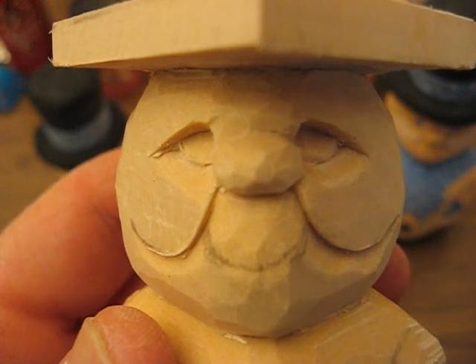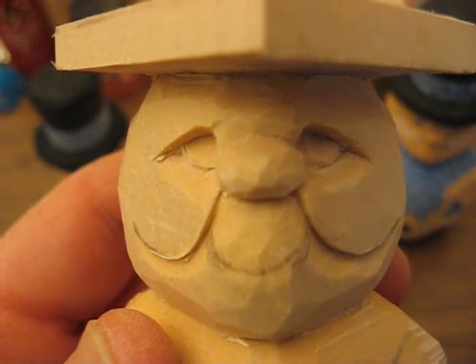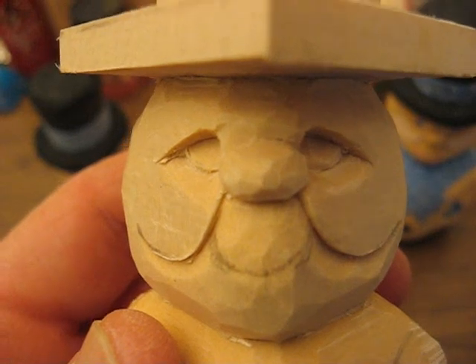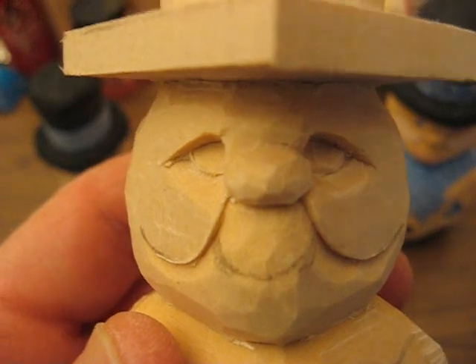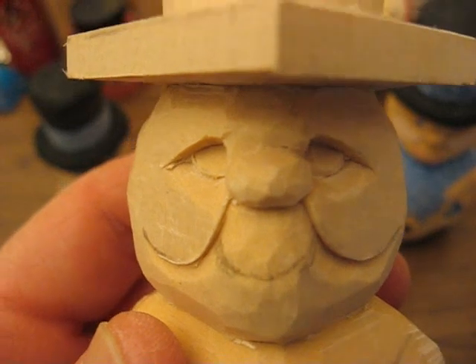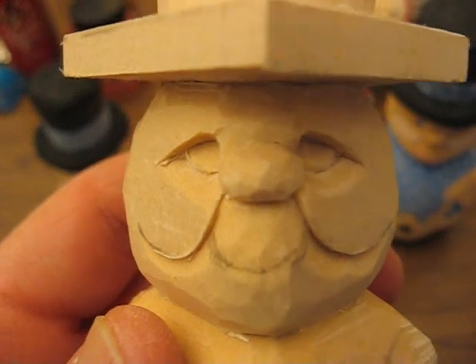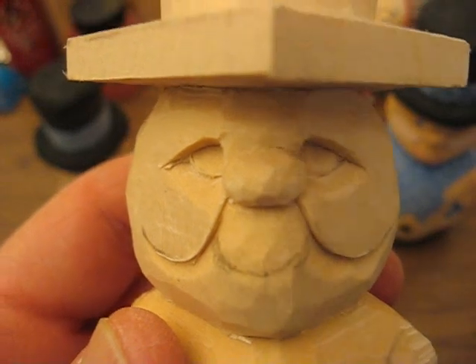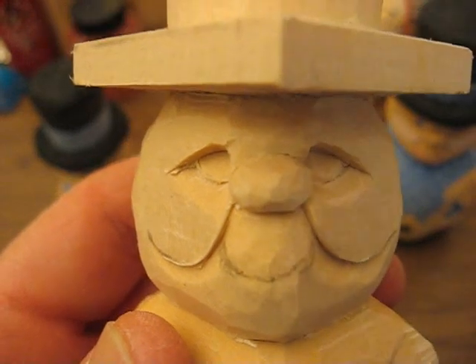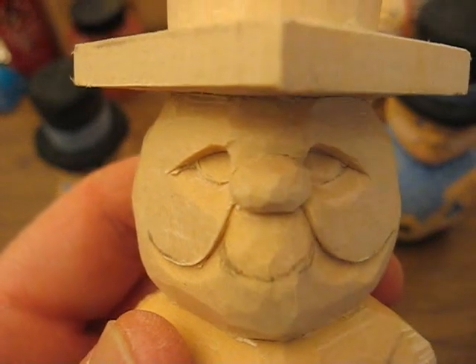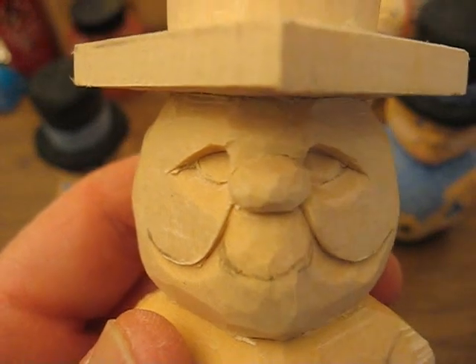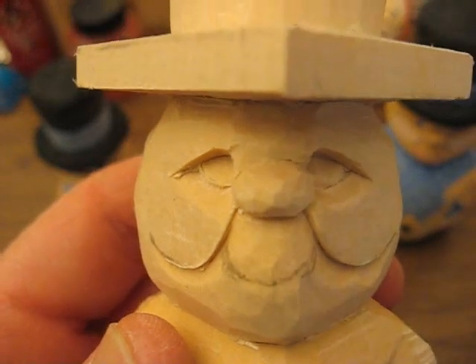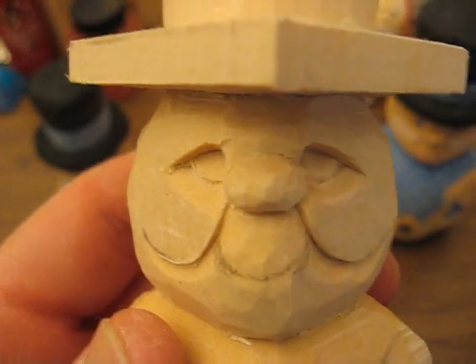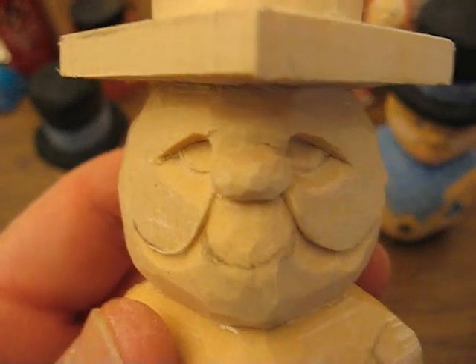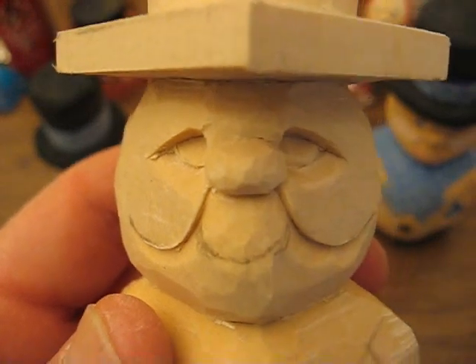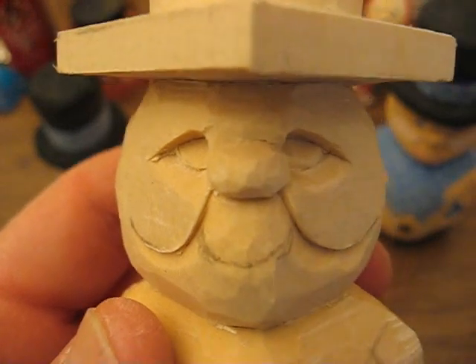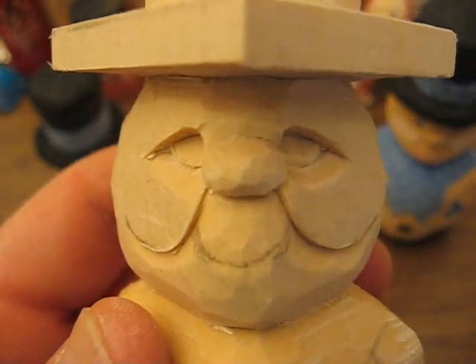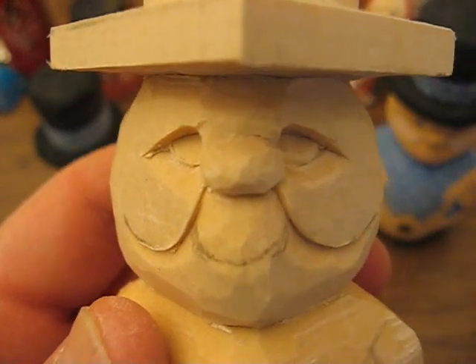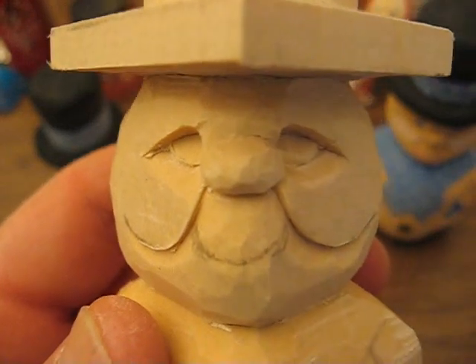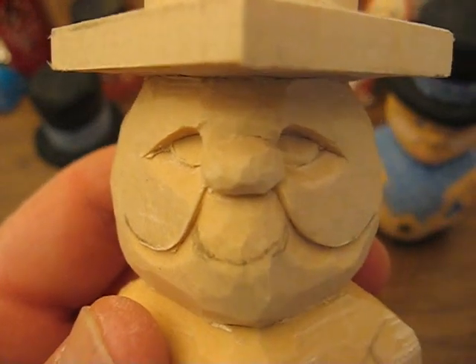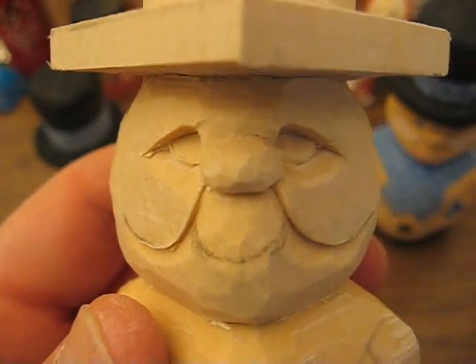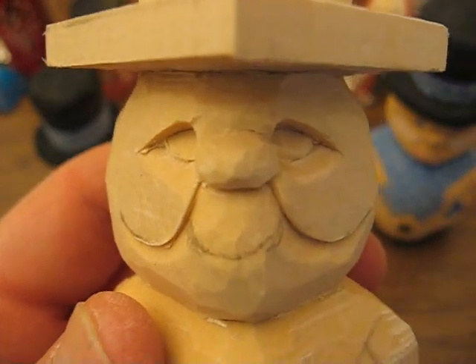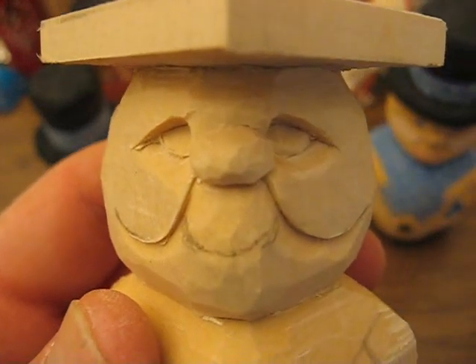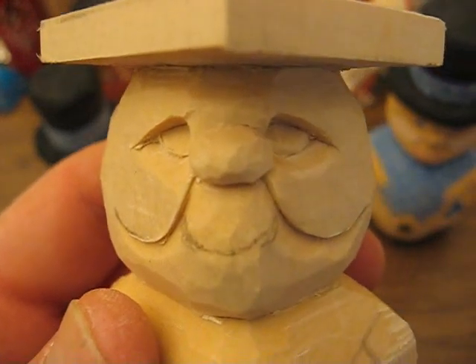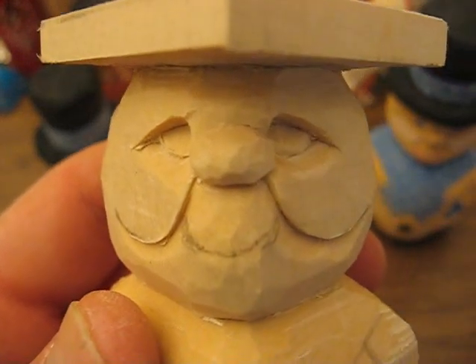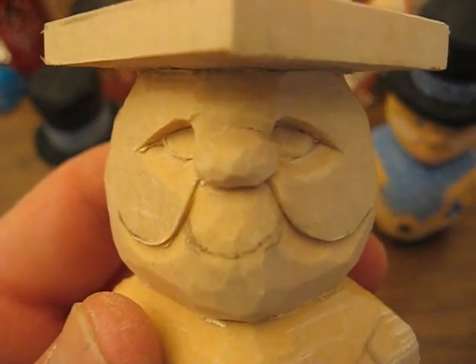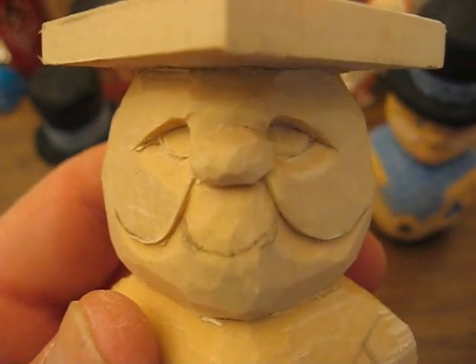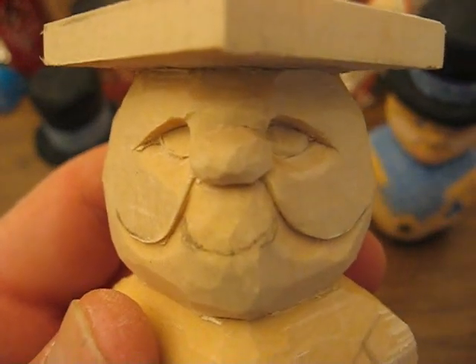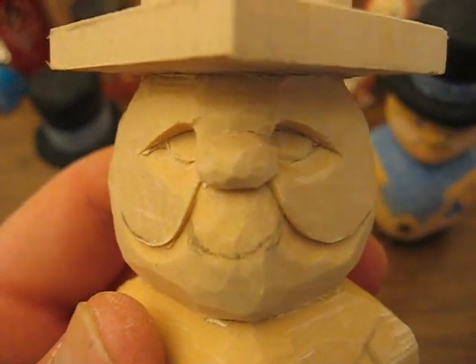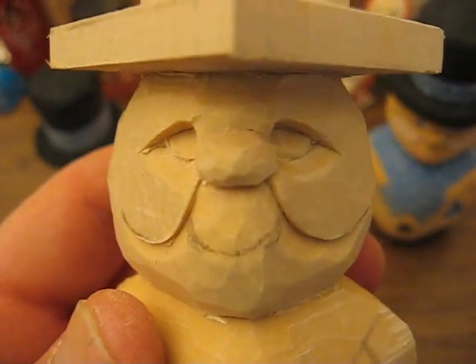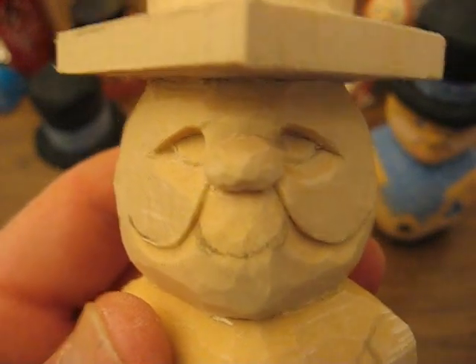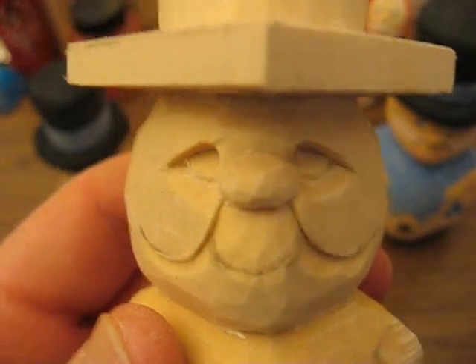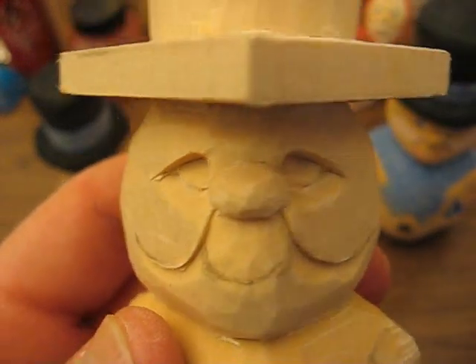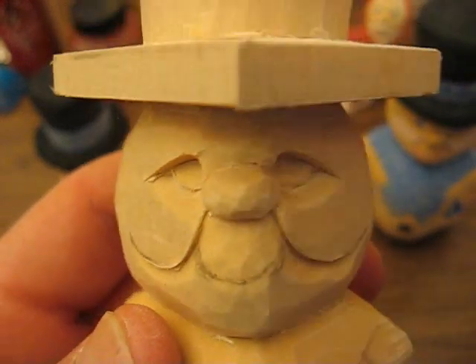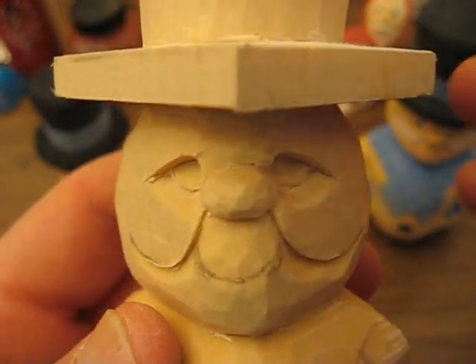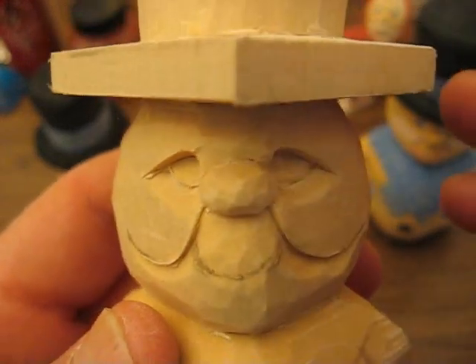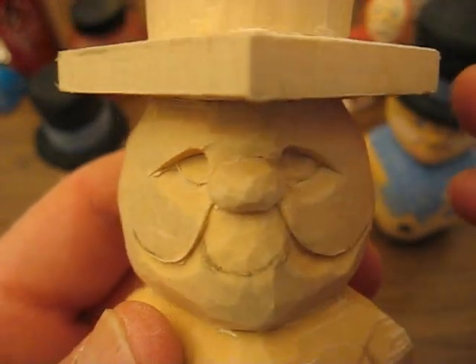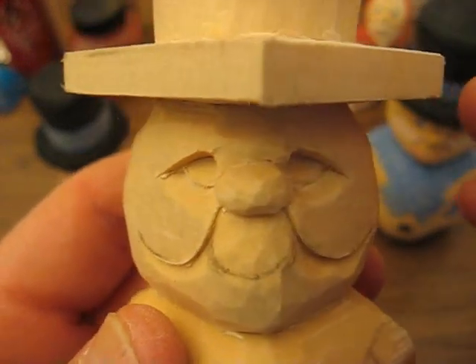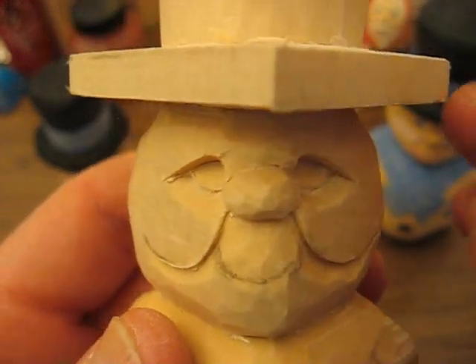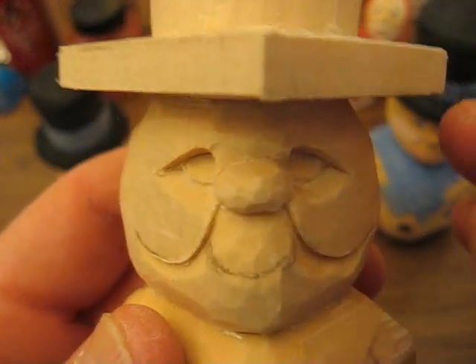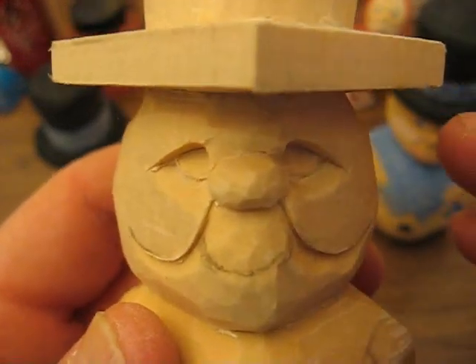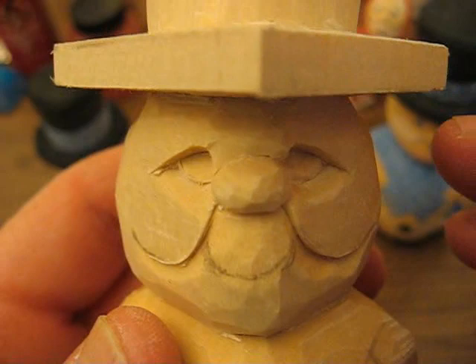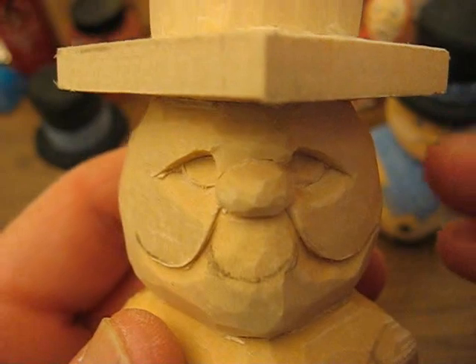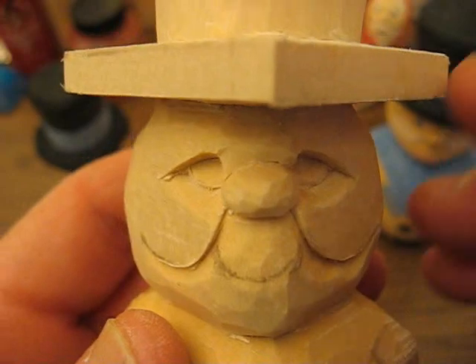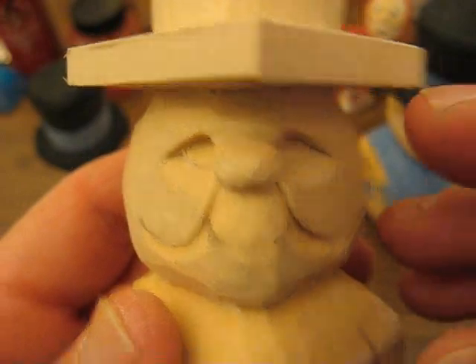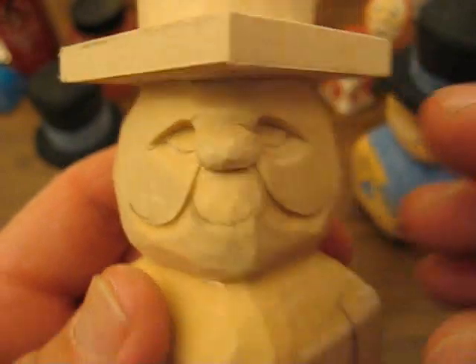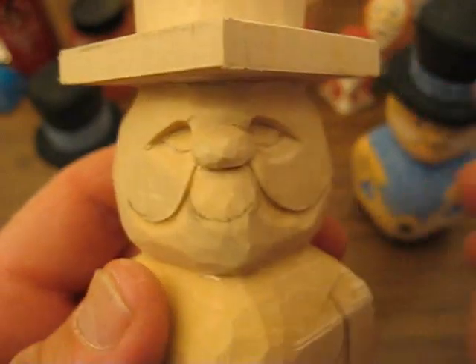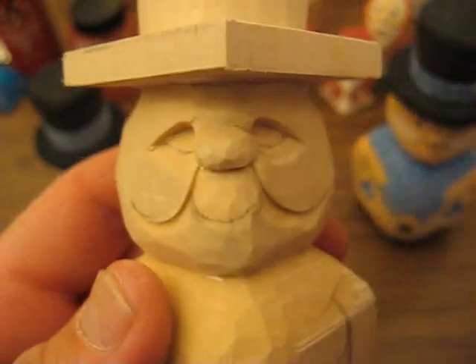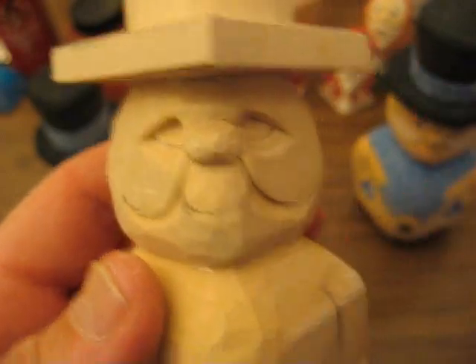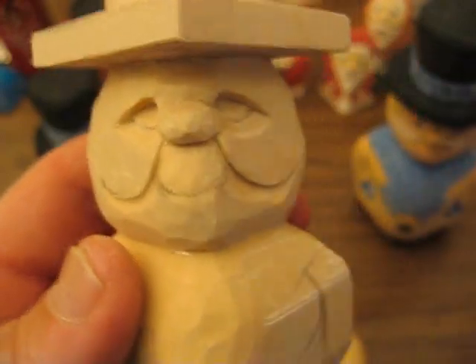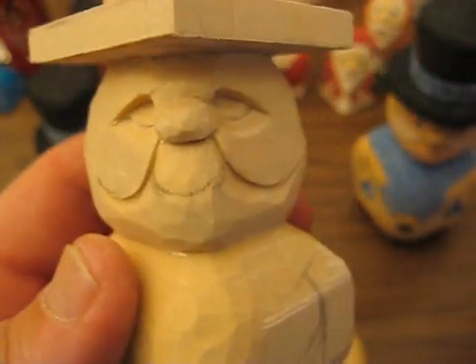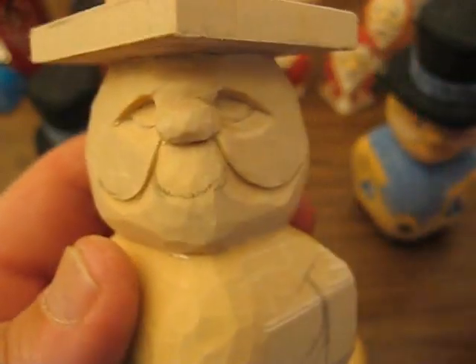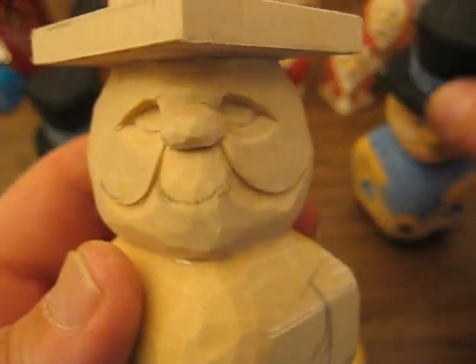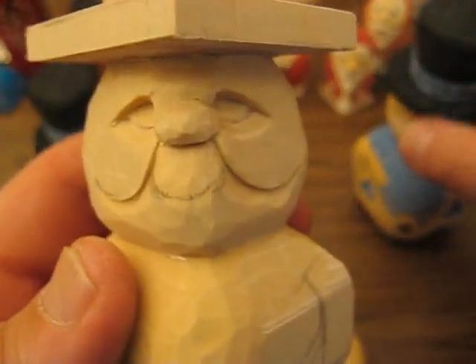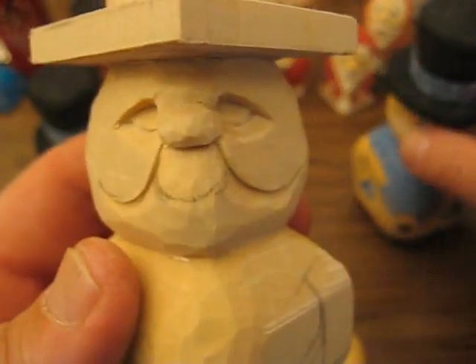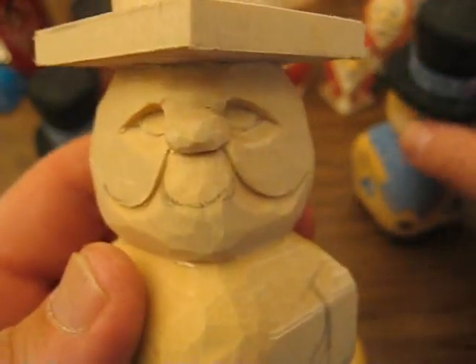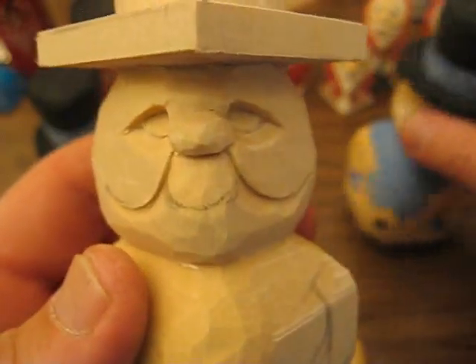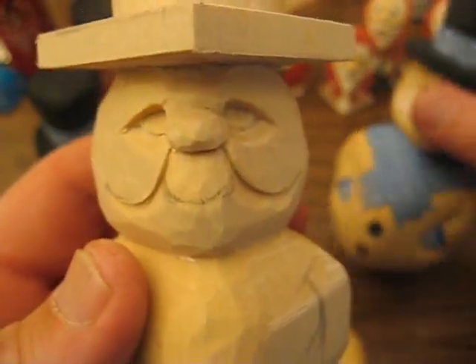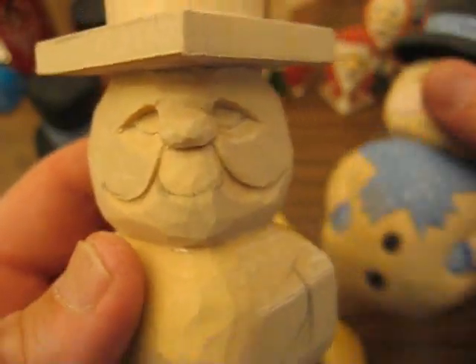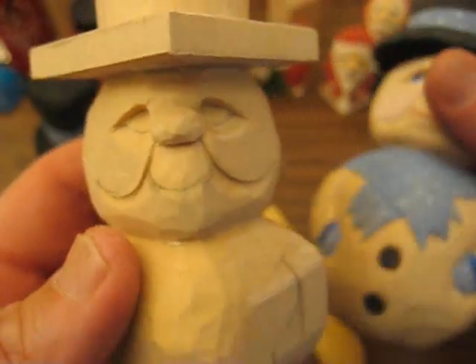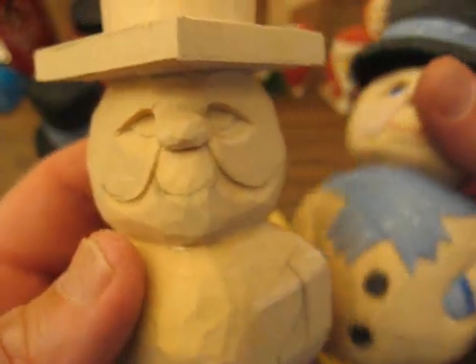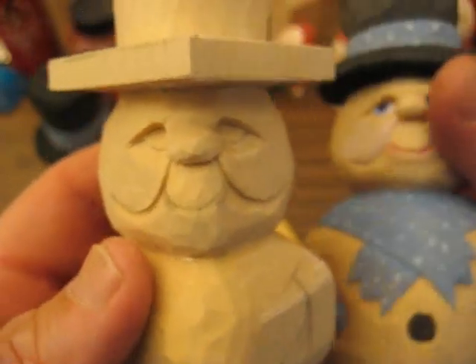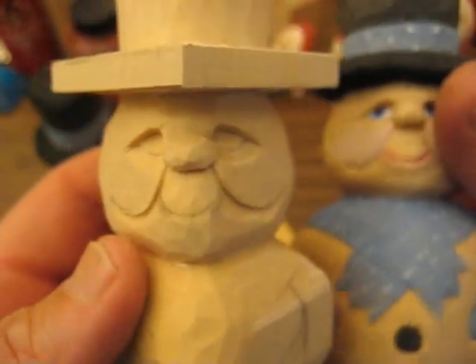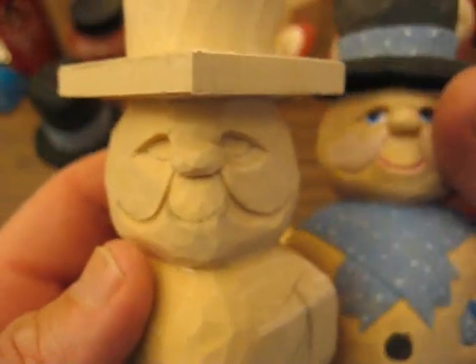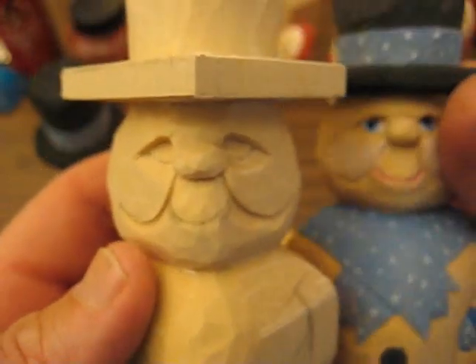Hi, welcome back to the Carver's Woodshop. I'm going to do another video on this snowman that we're doing here.